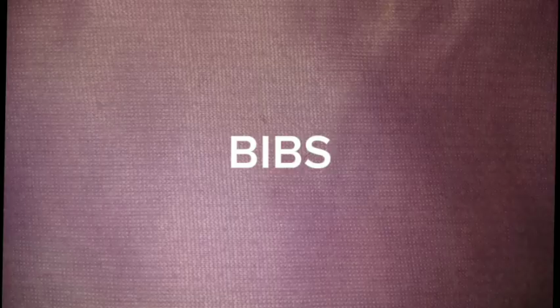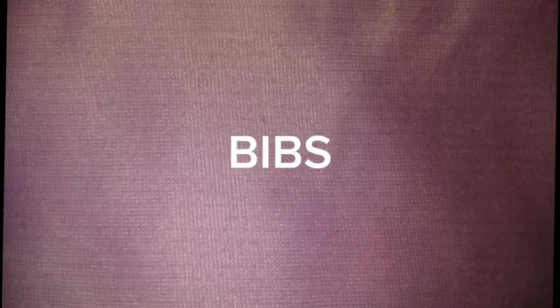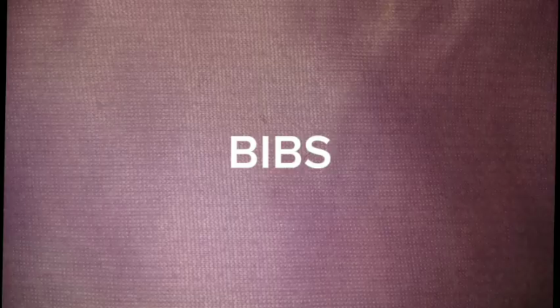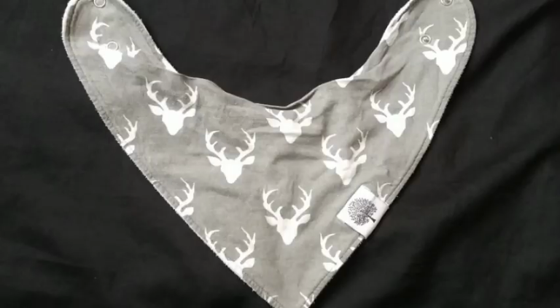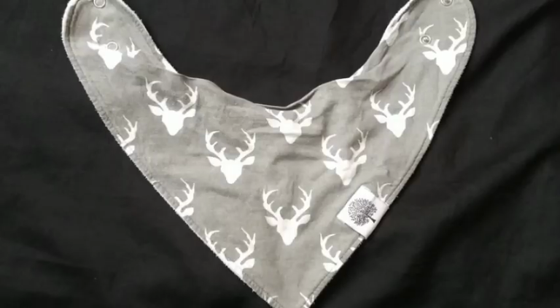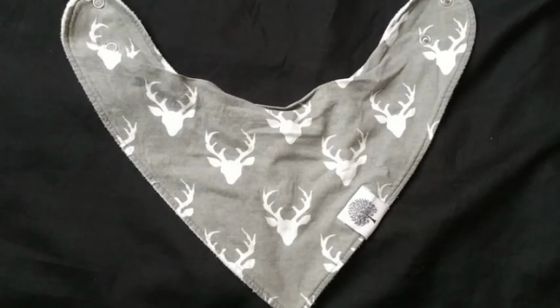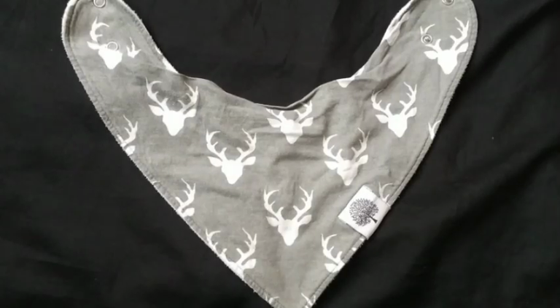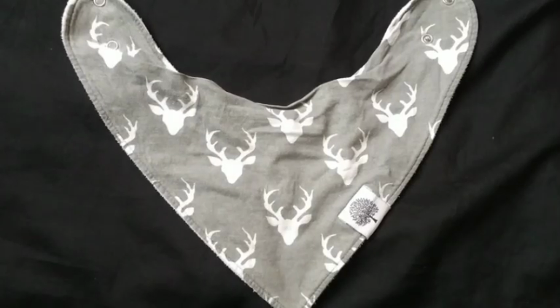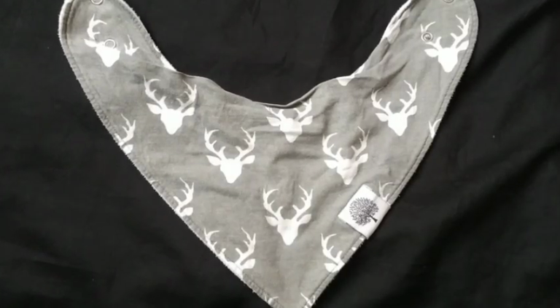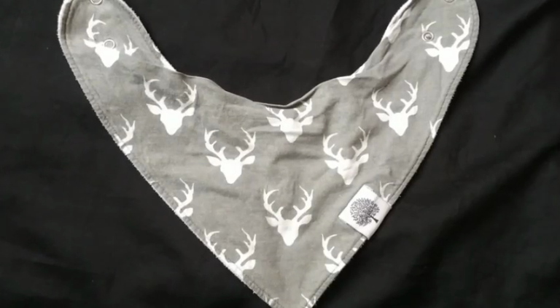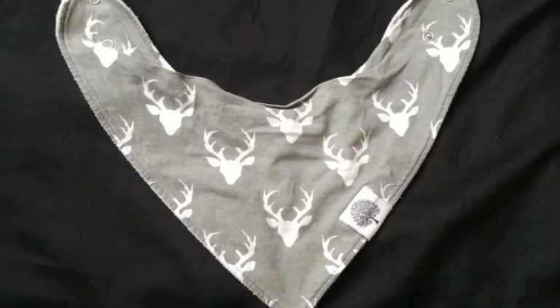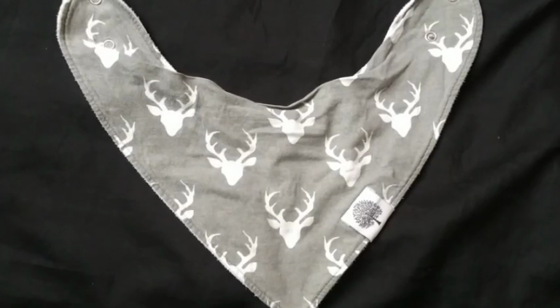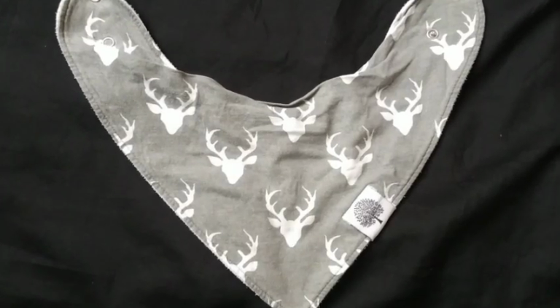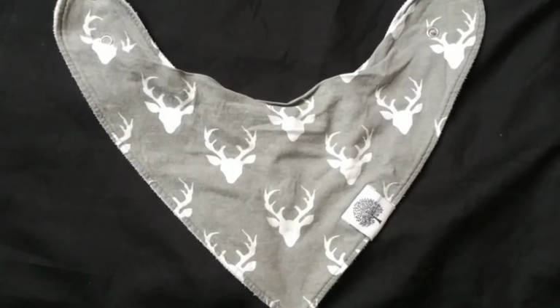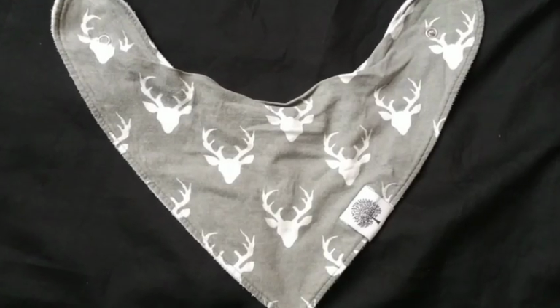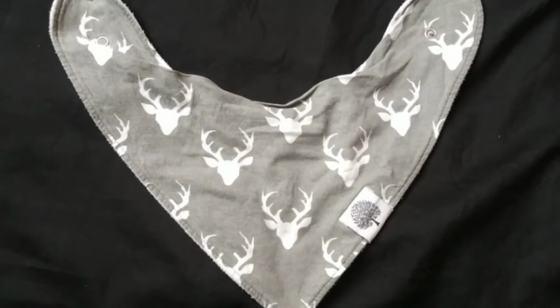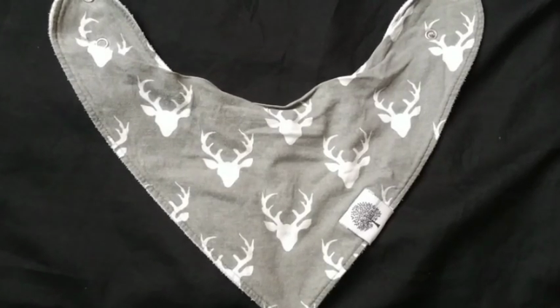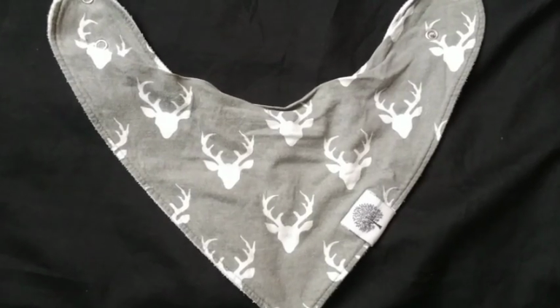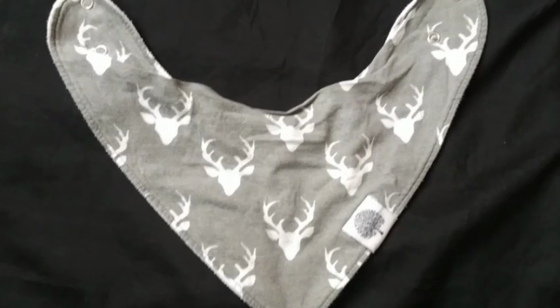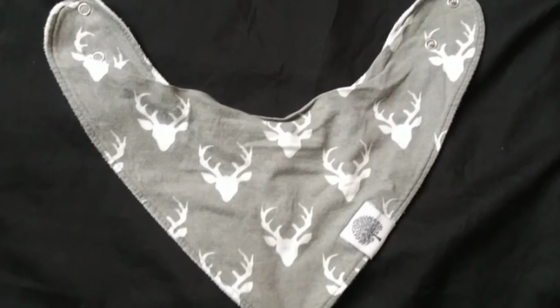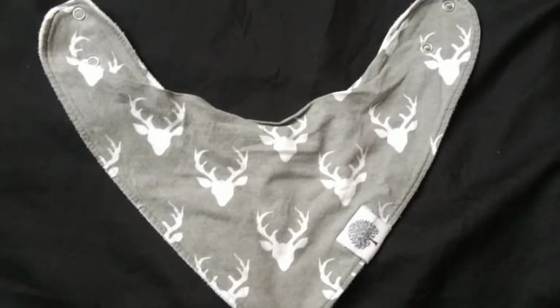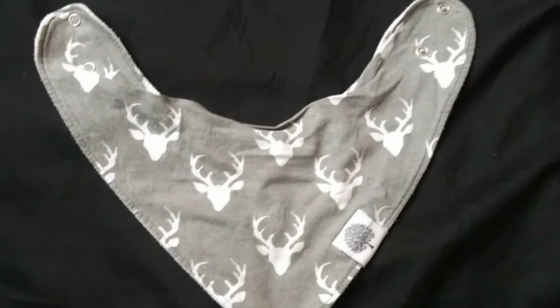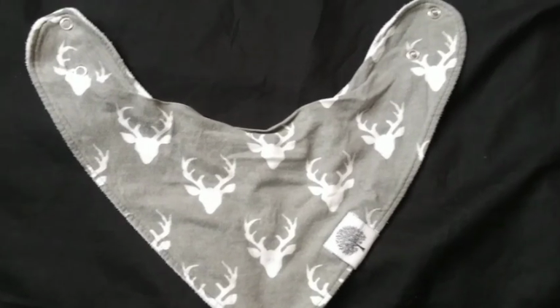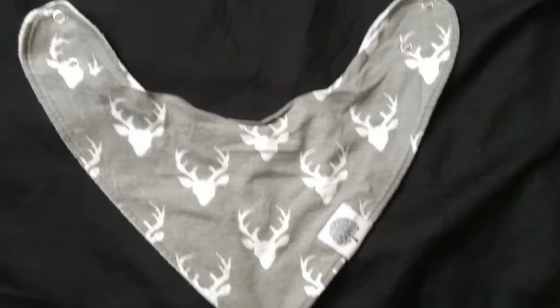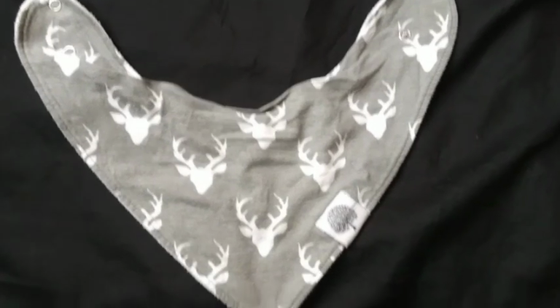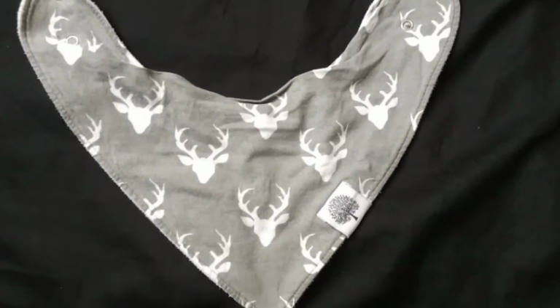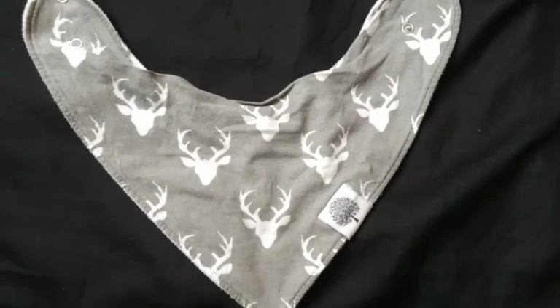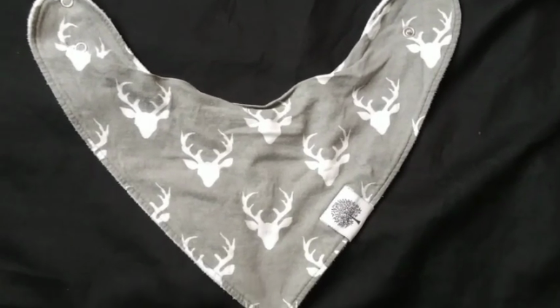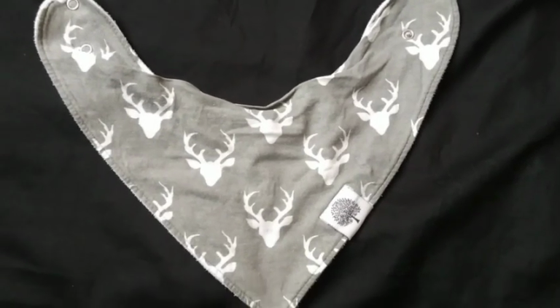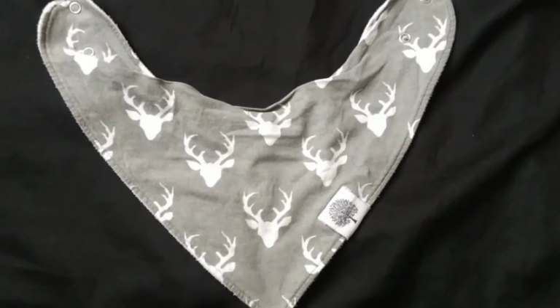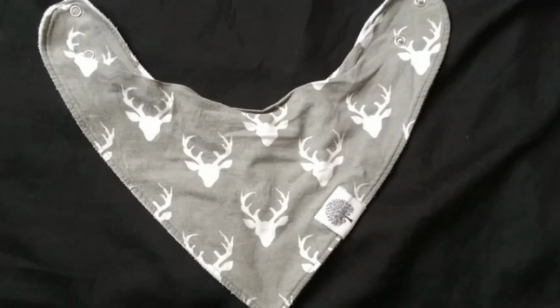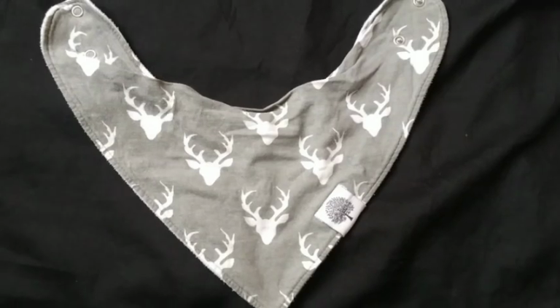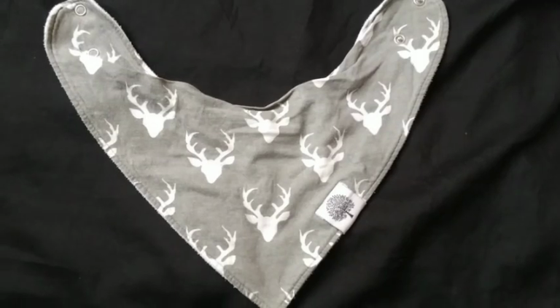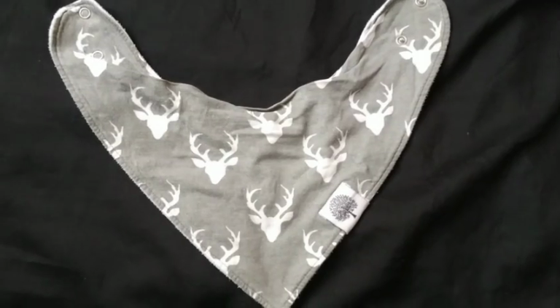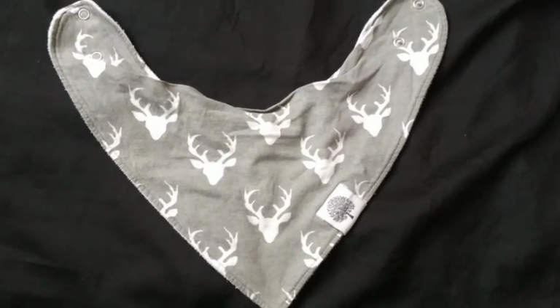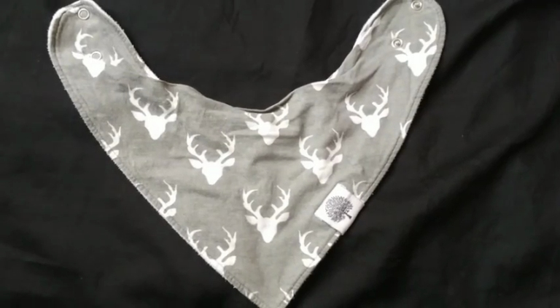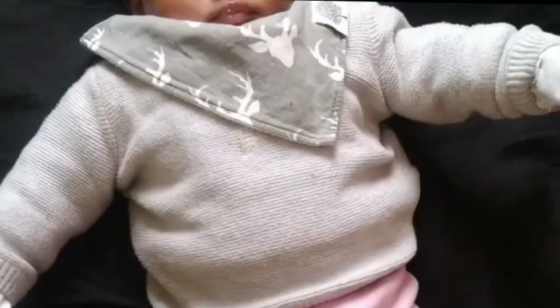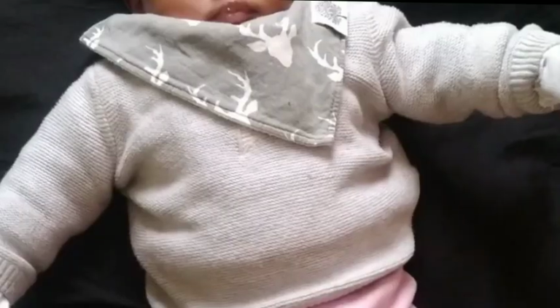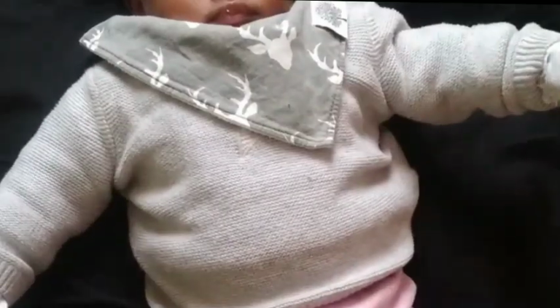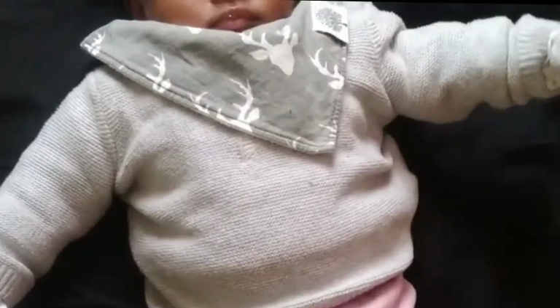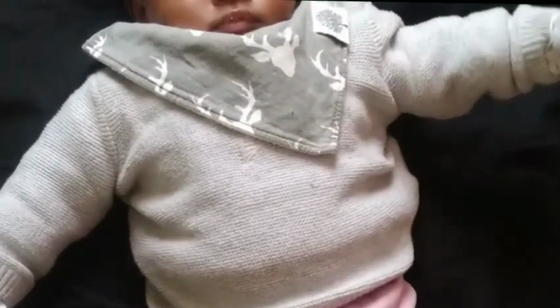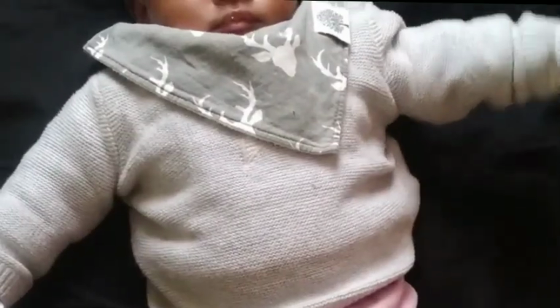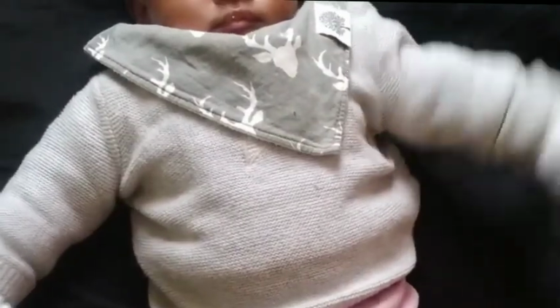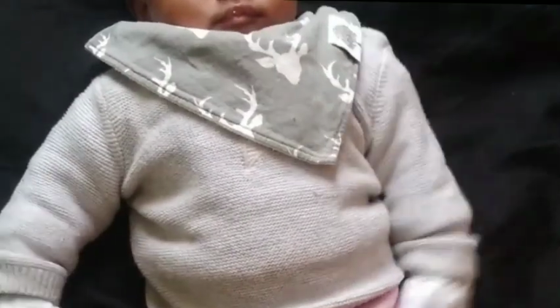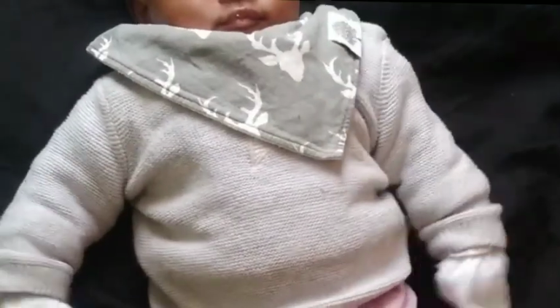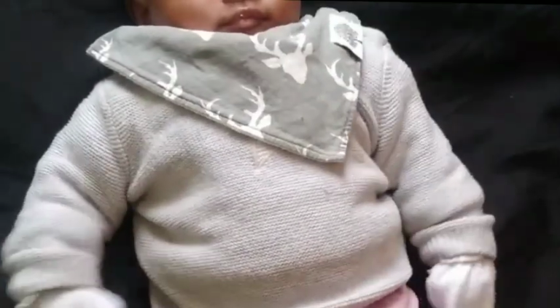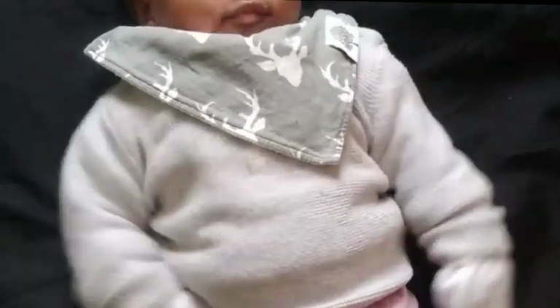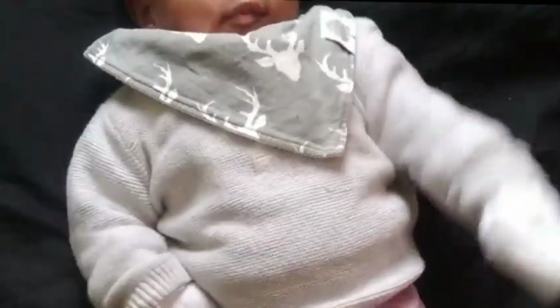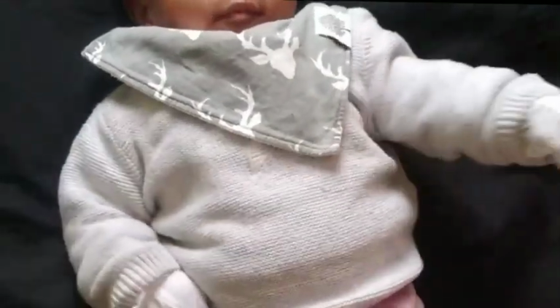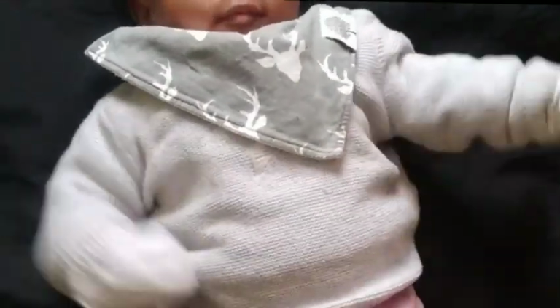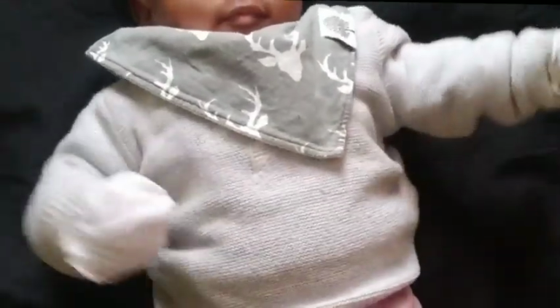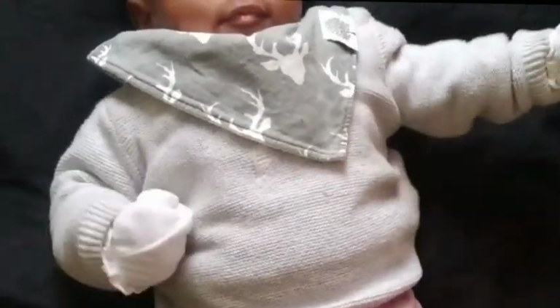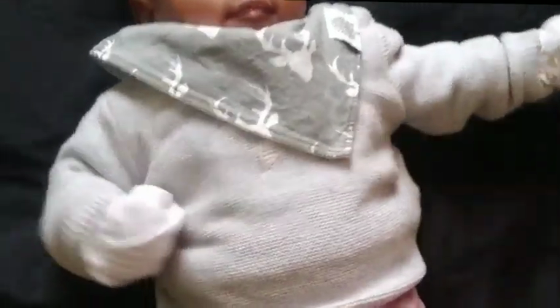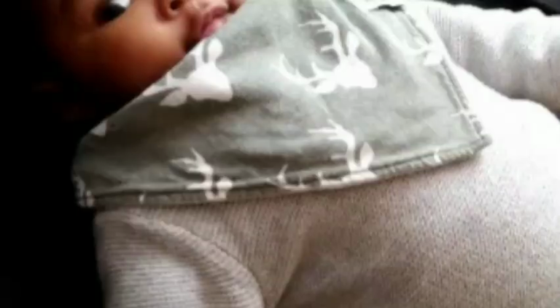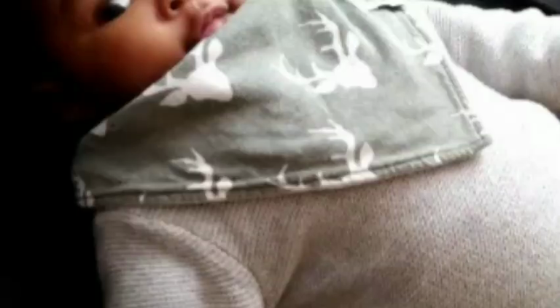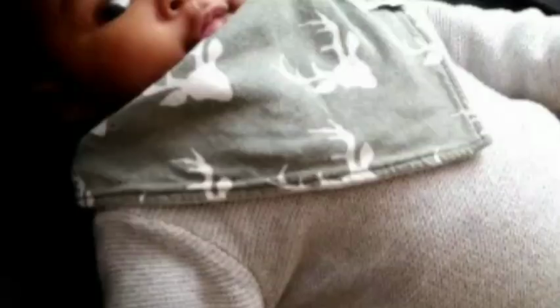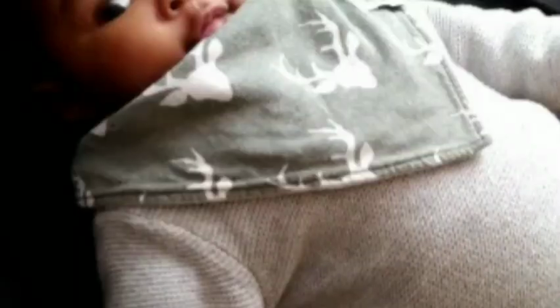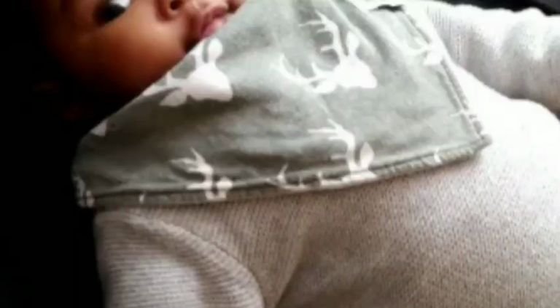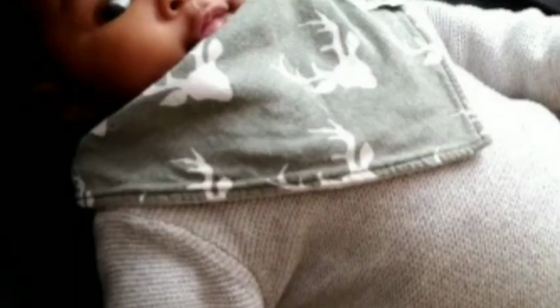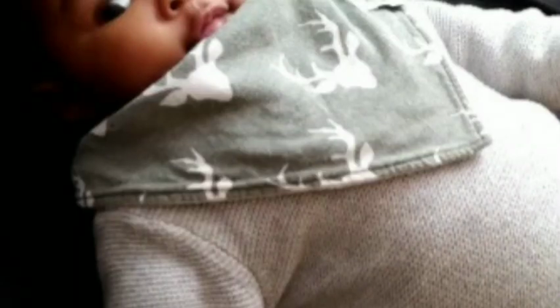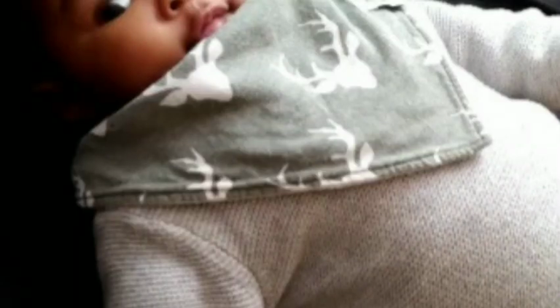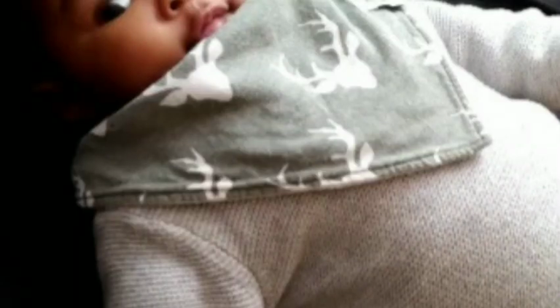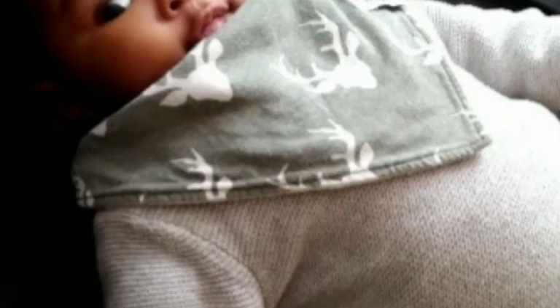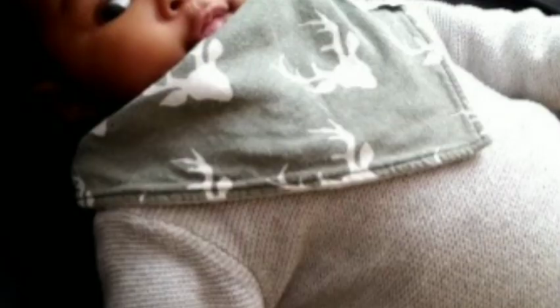As for bibs, the triangle ones are the best for newborns because they are not too big. I carried three as well and they were enough.